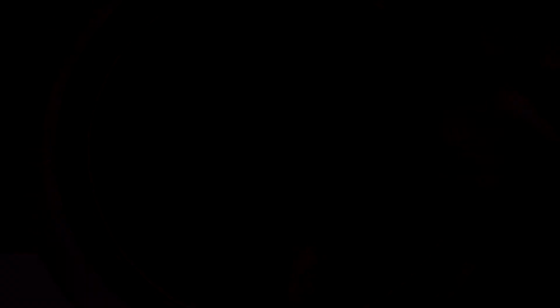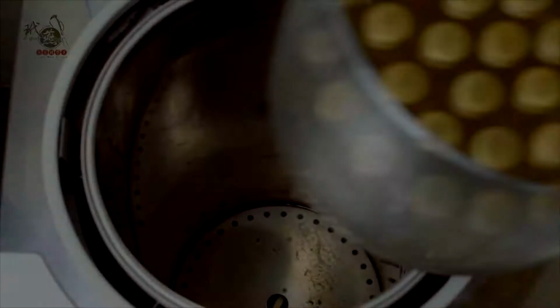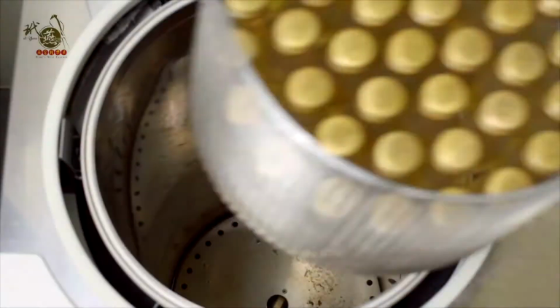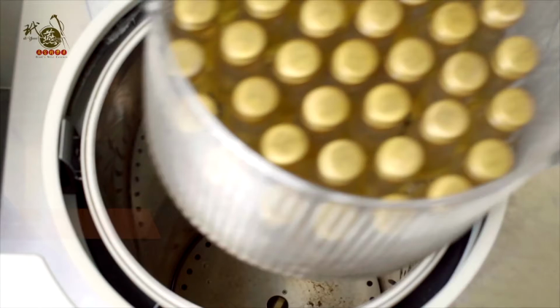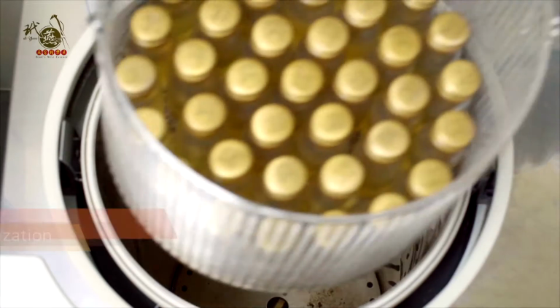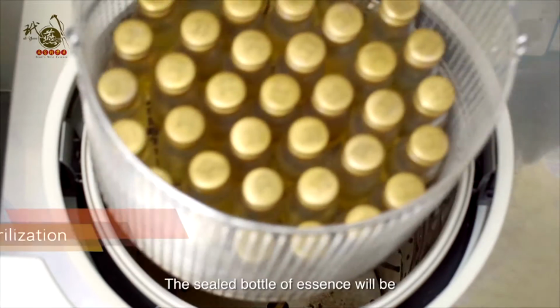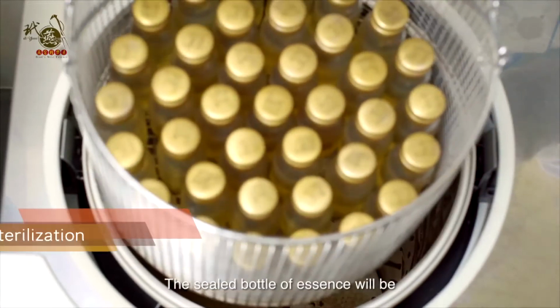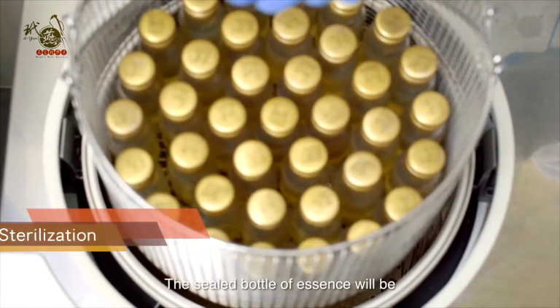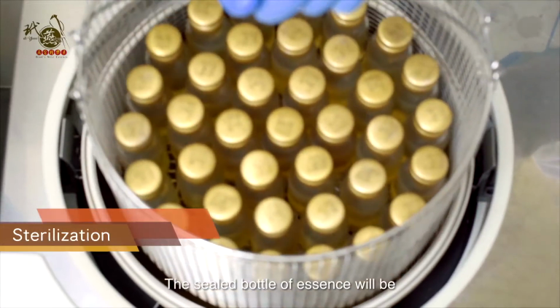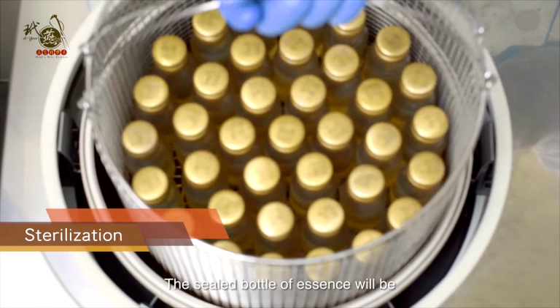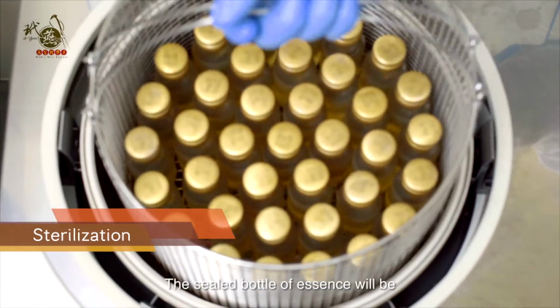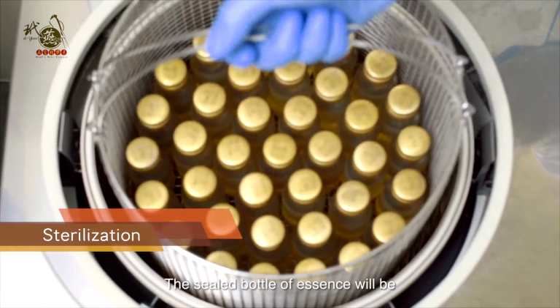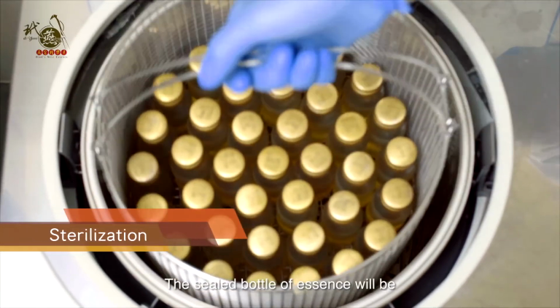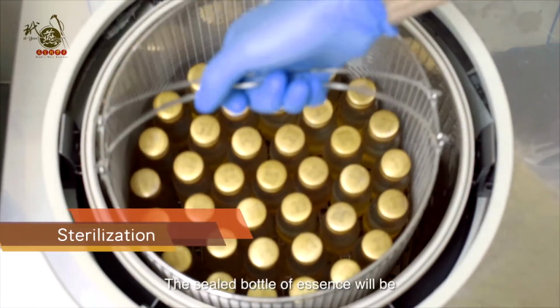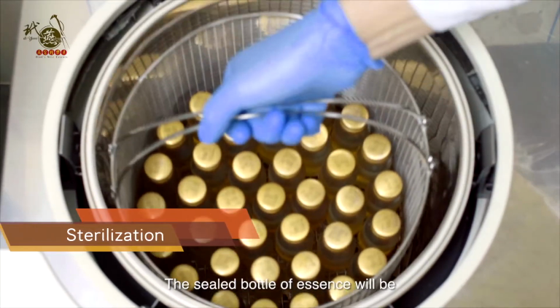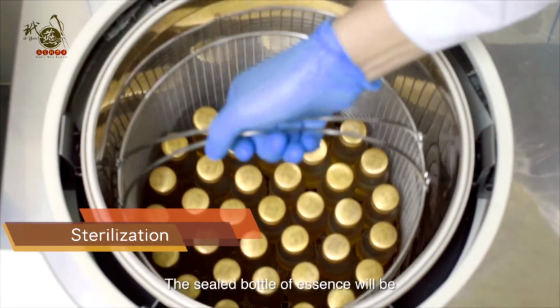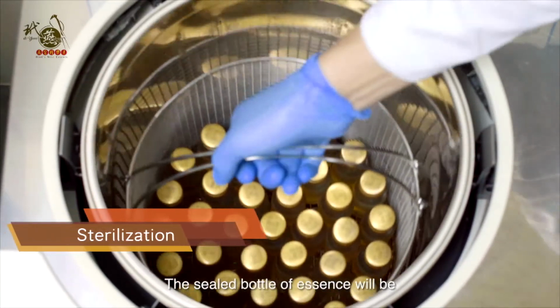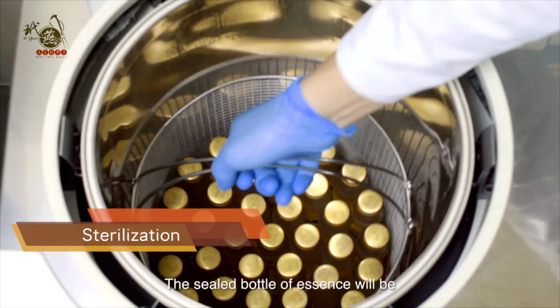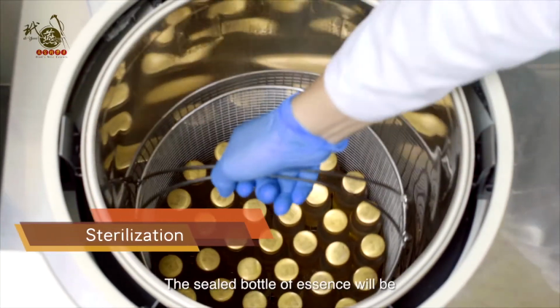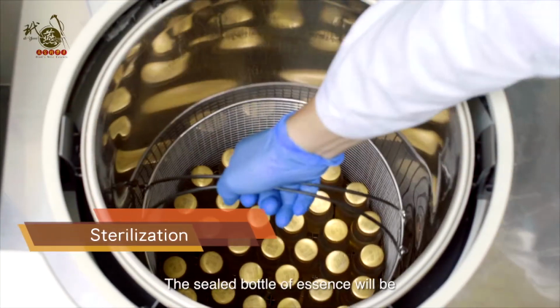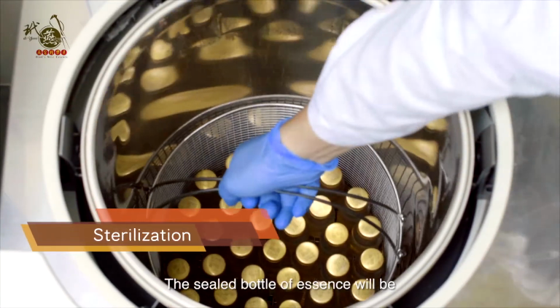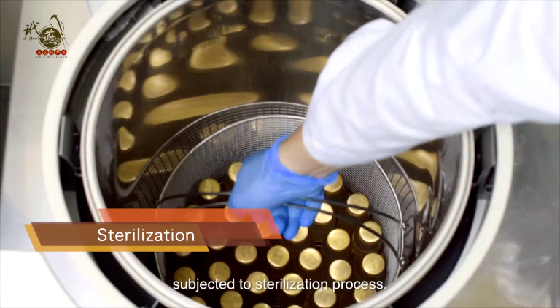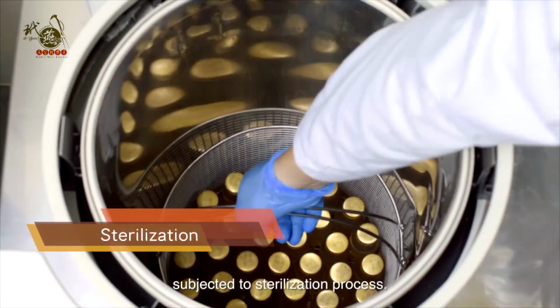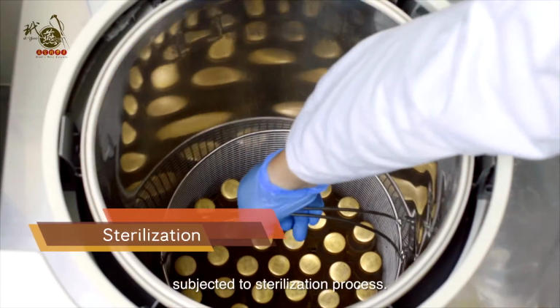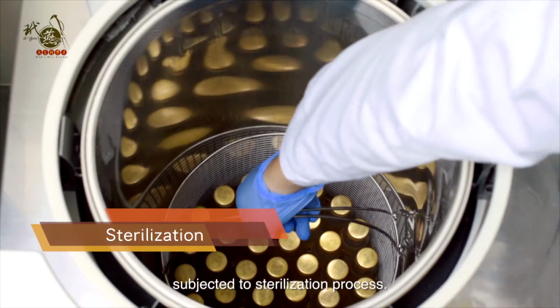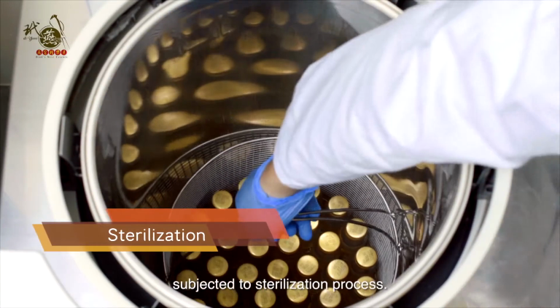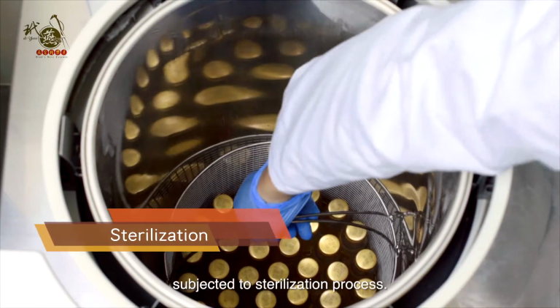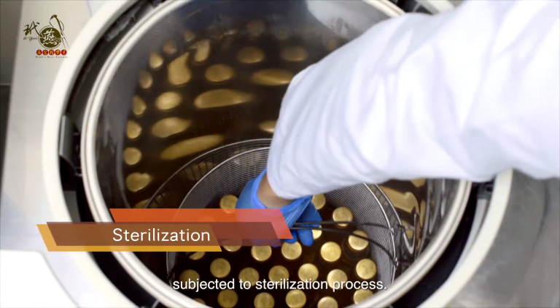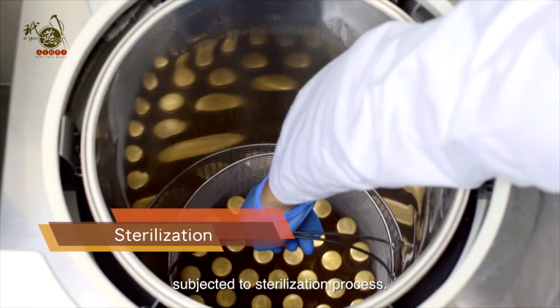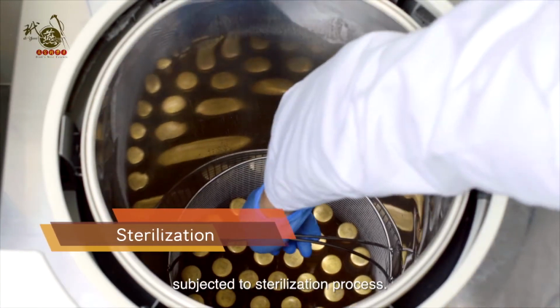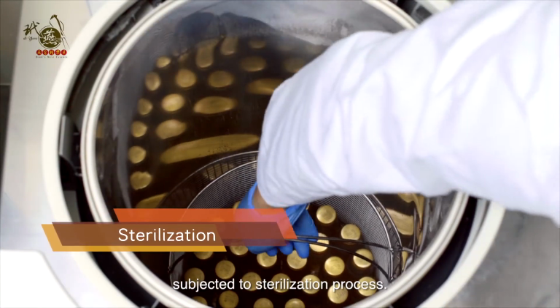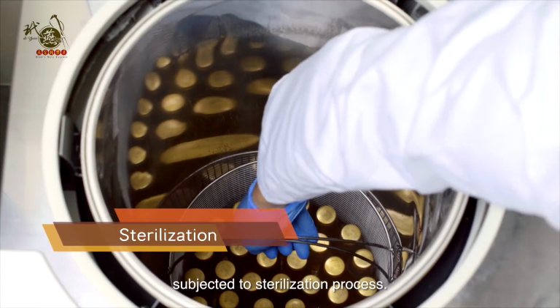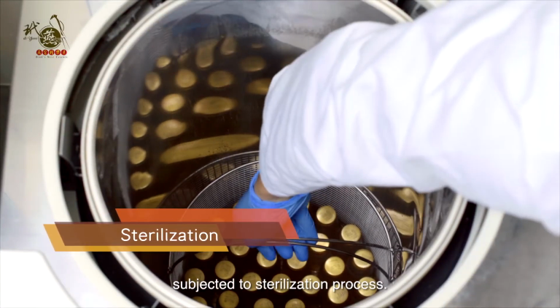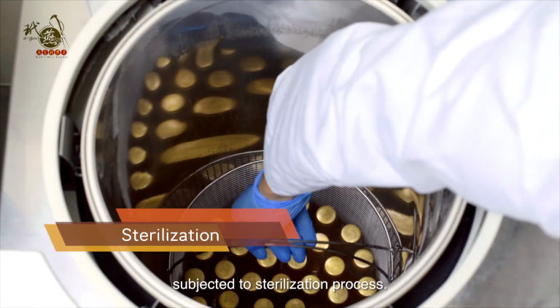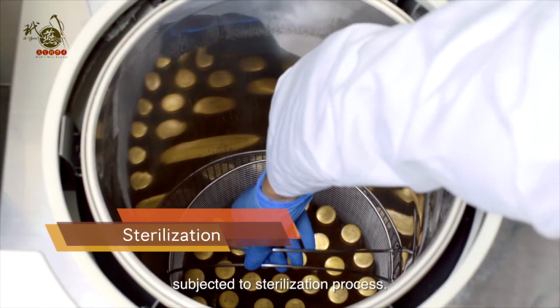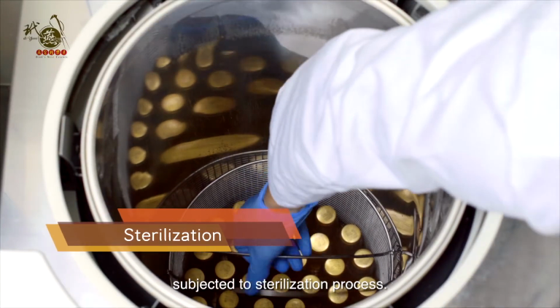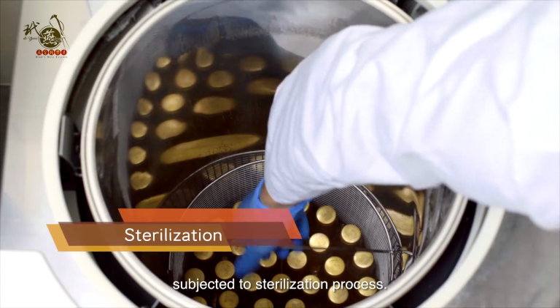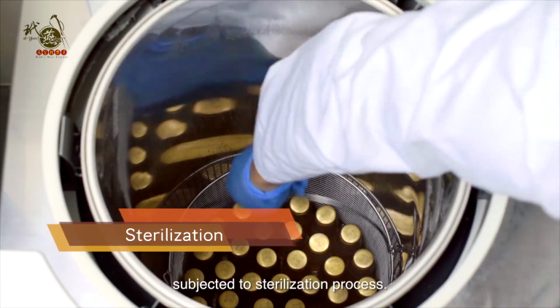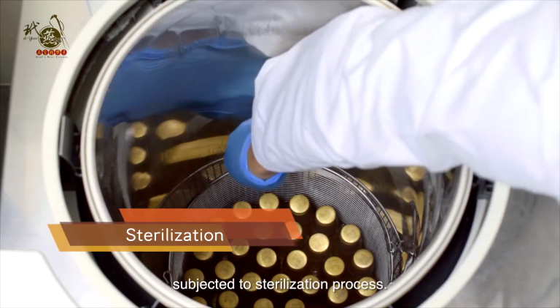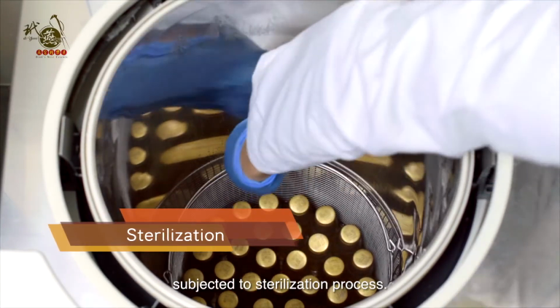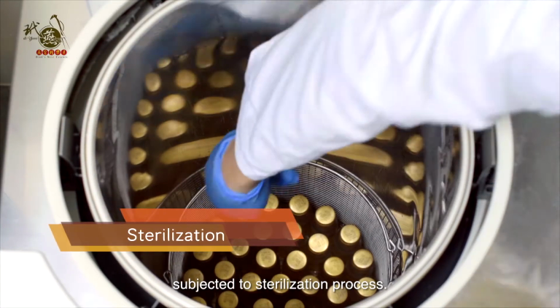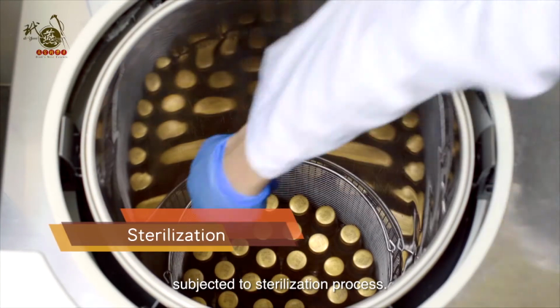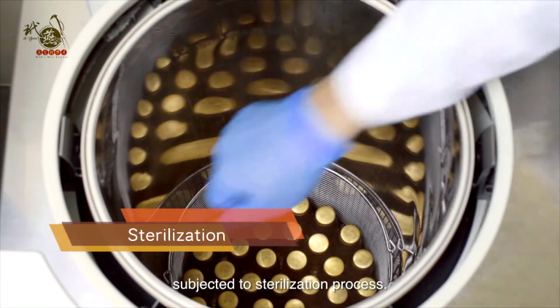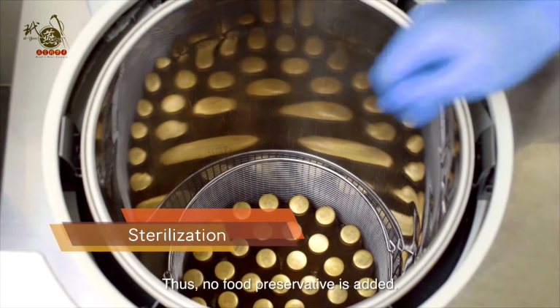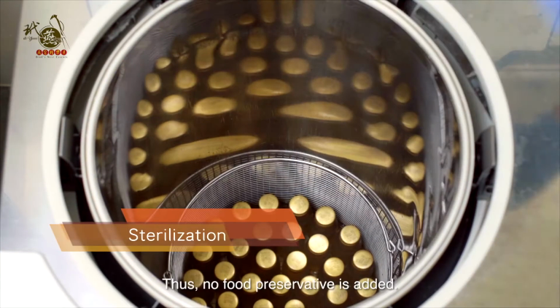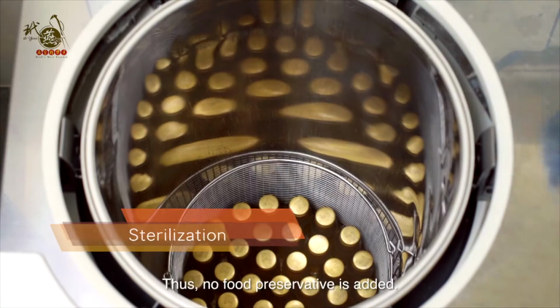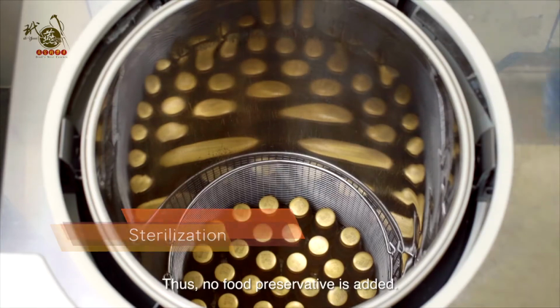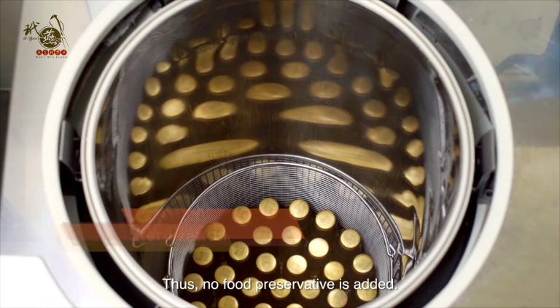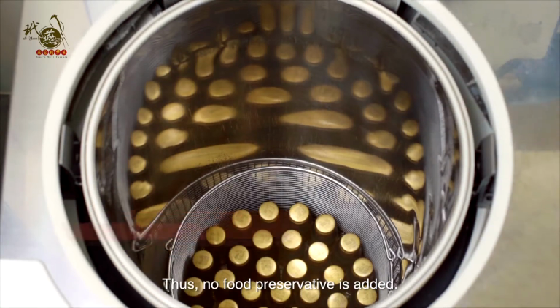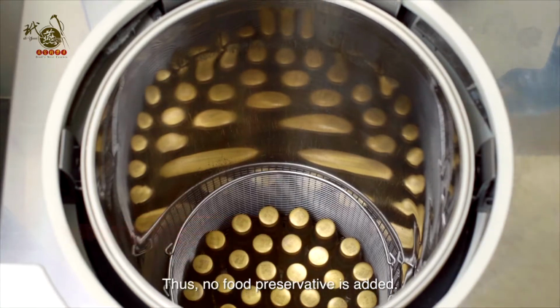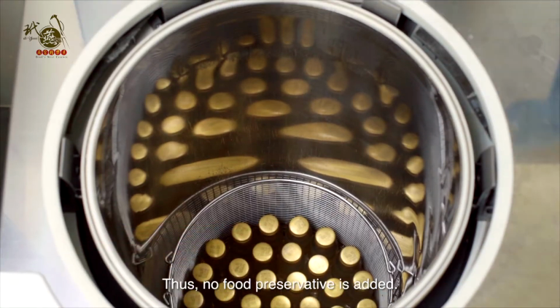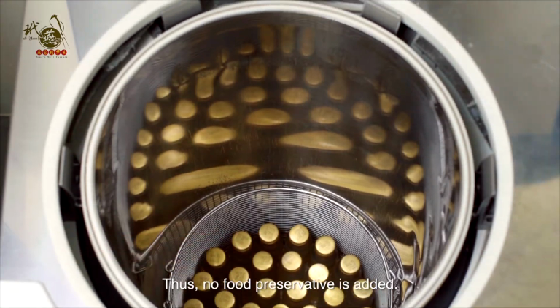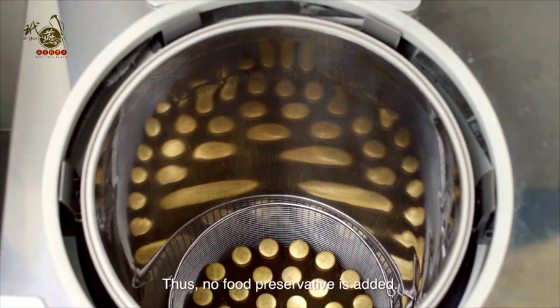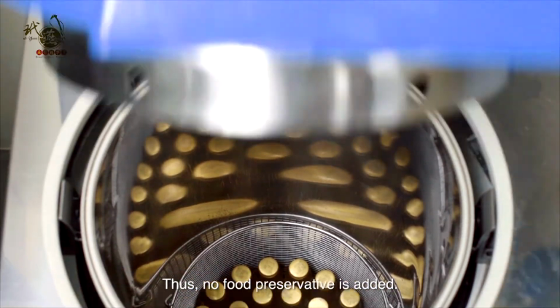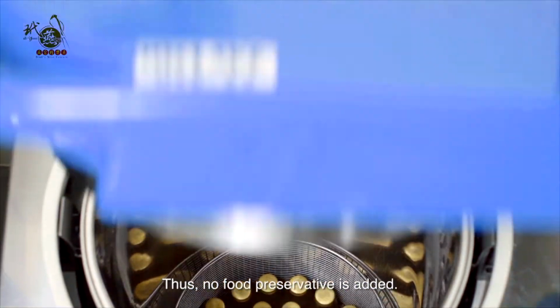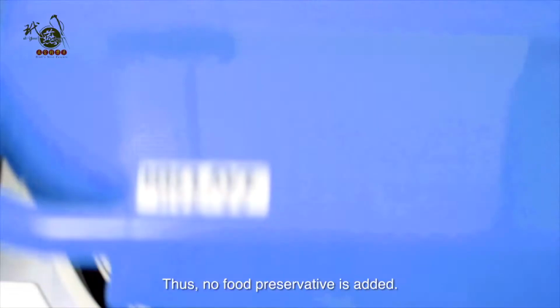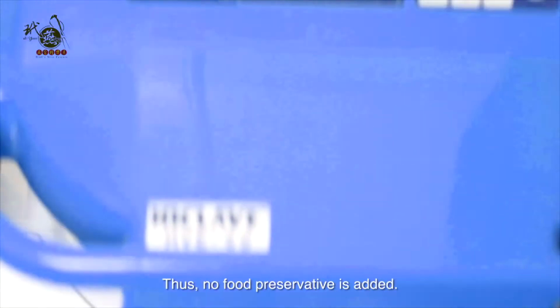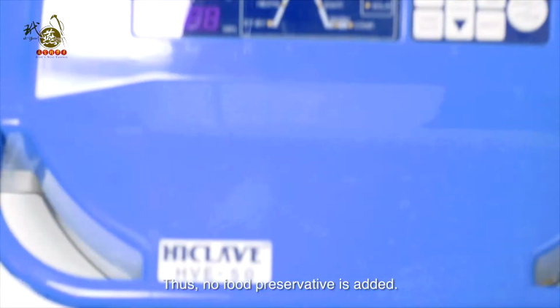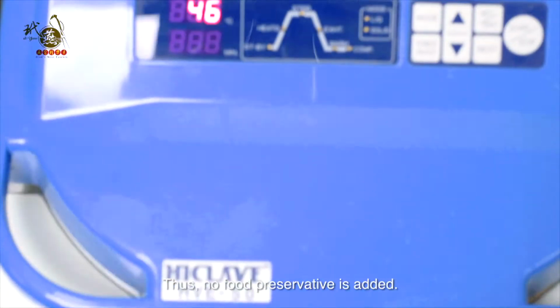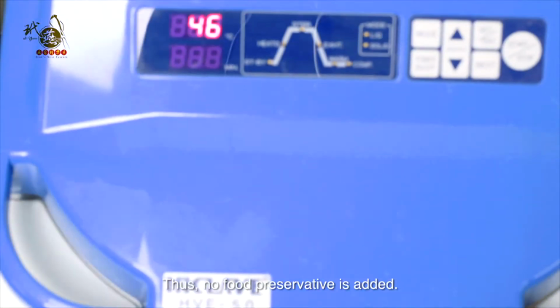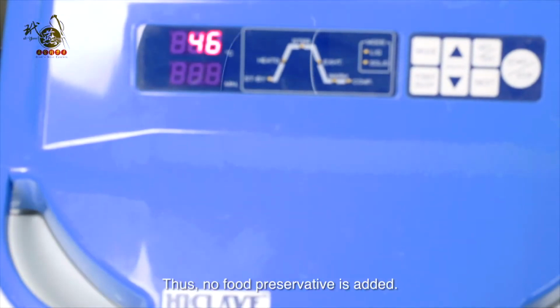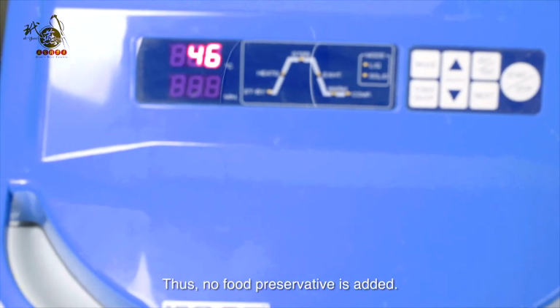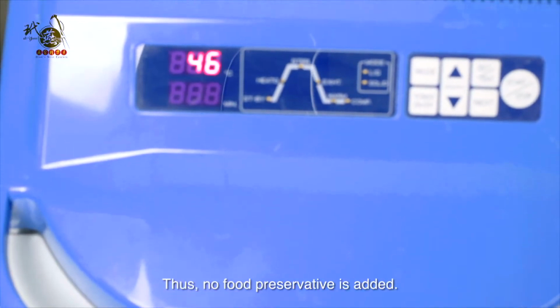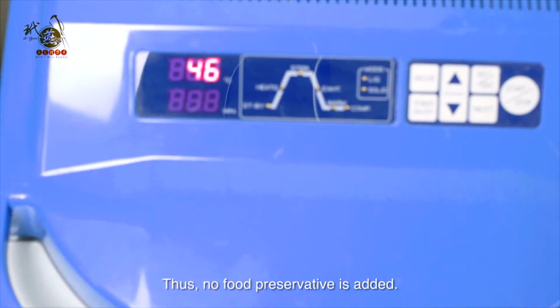The sealed bottle of essence was subjected to a sterilization process. Thus, no food preservative is added.